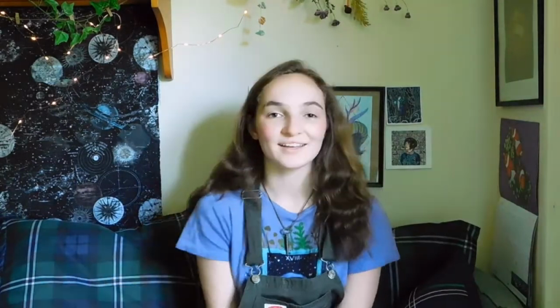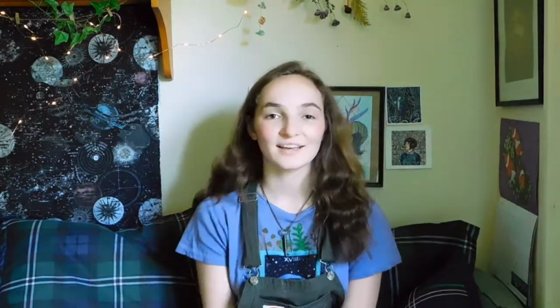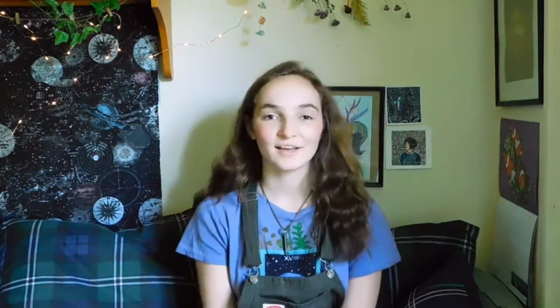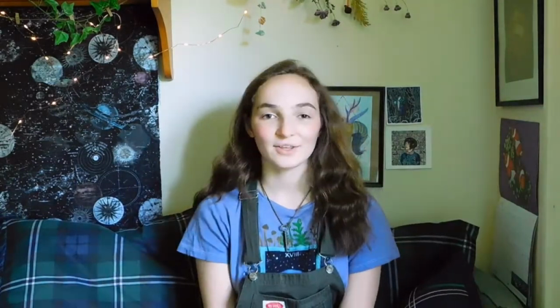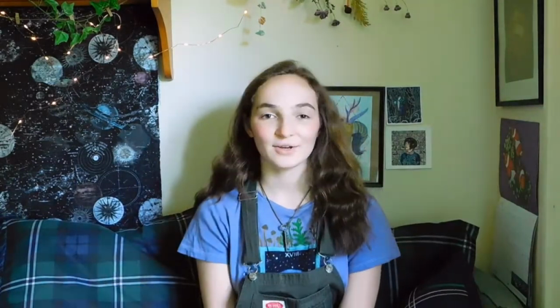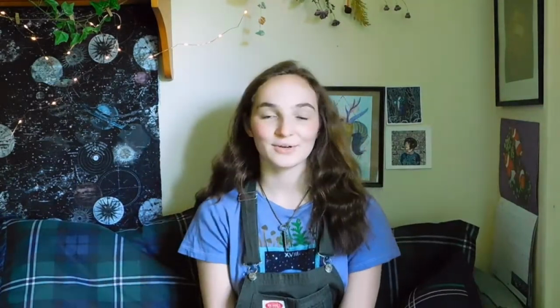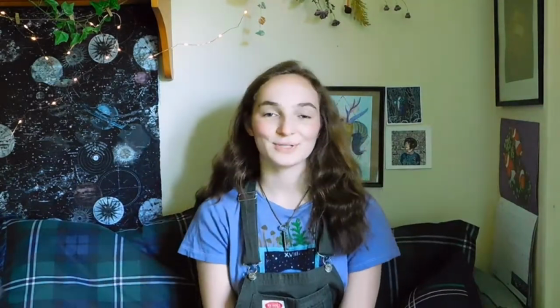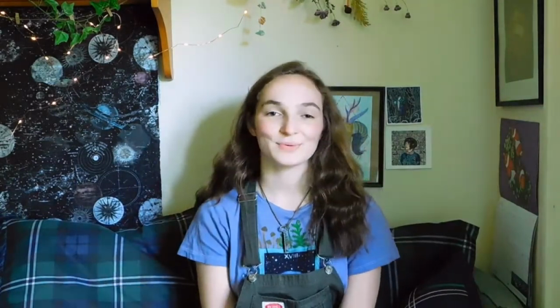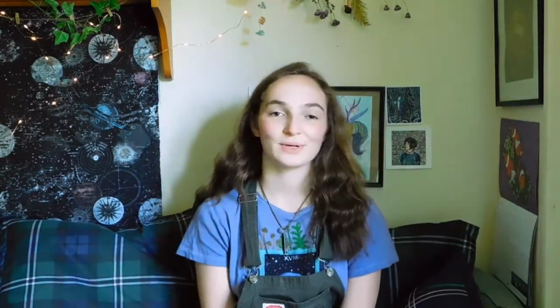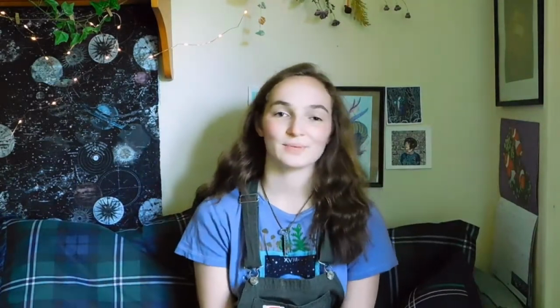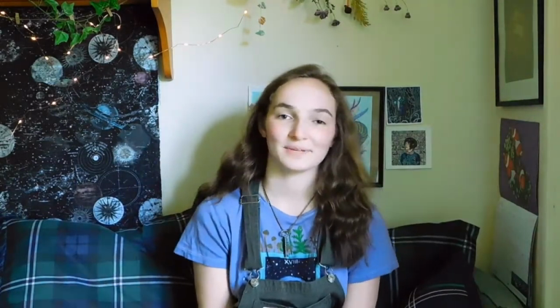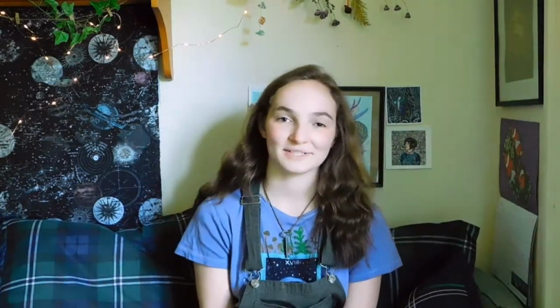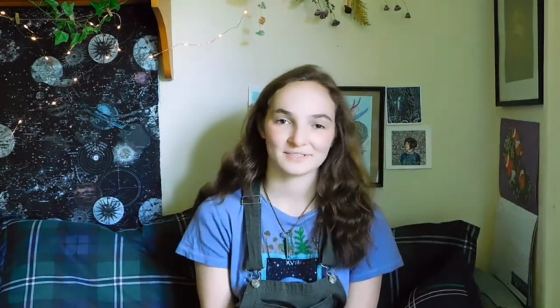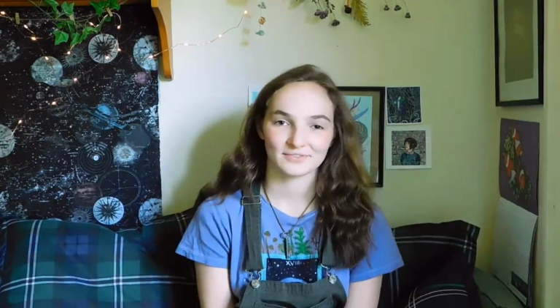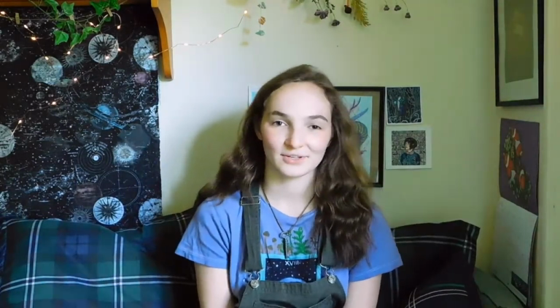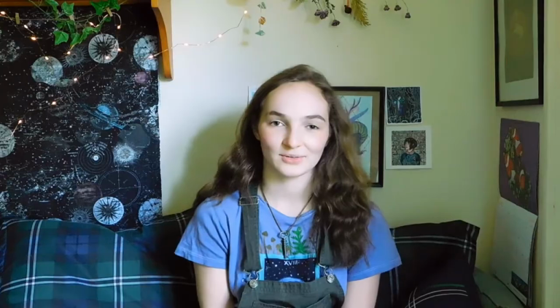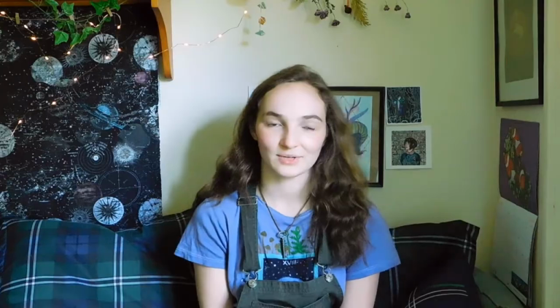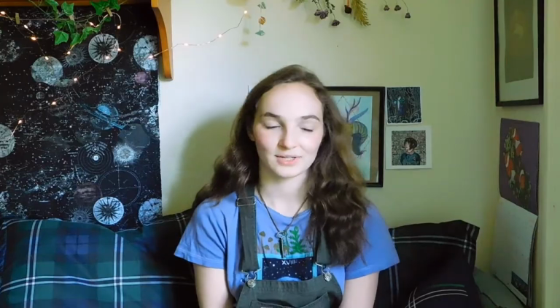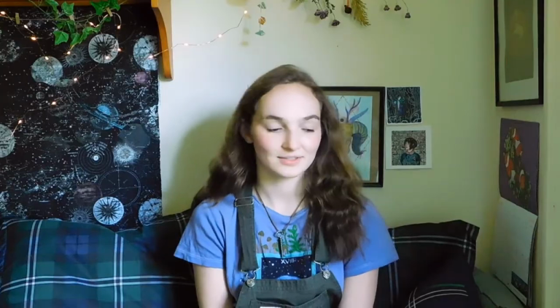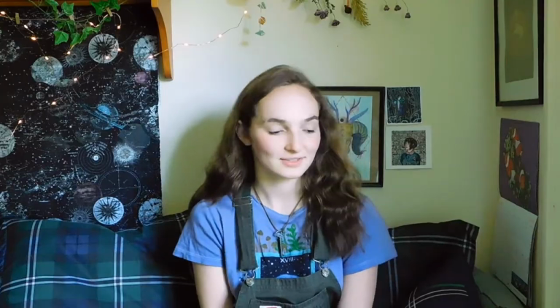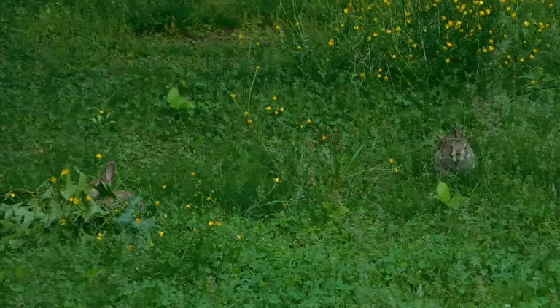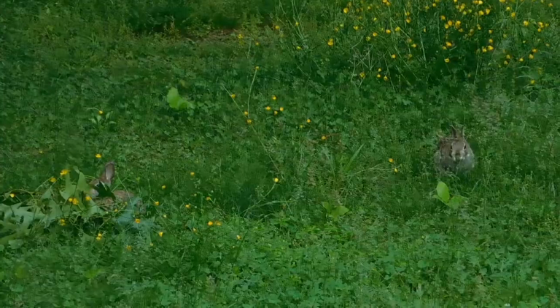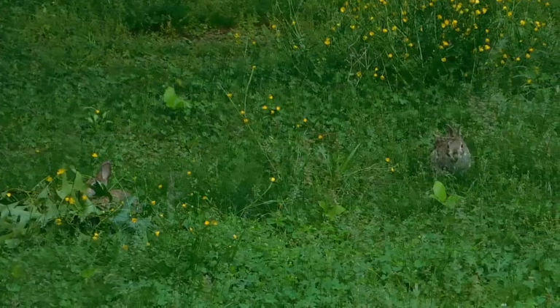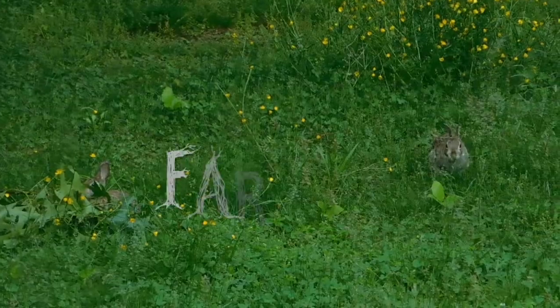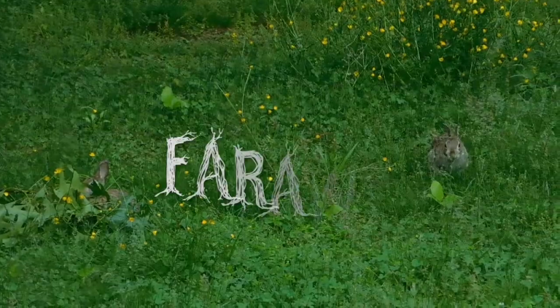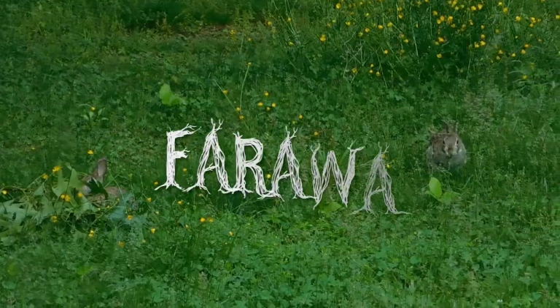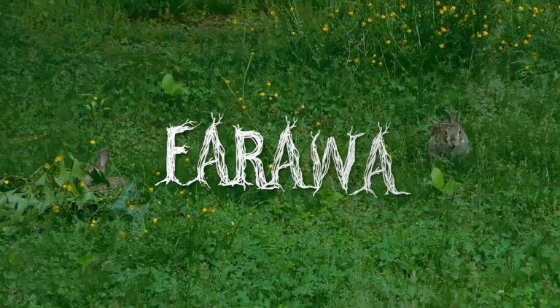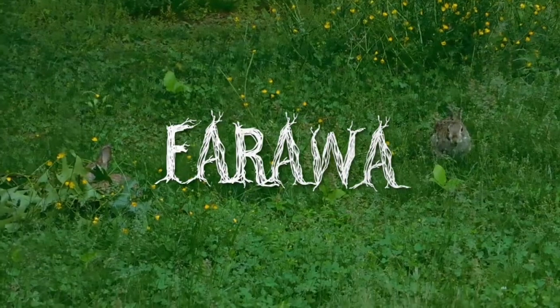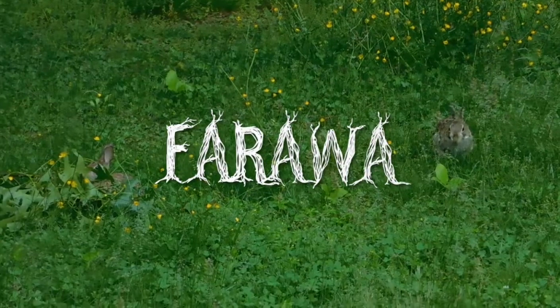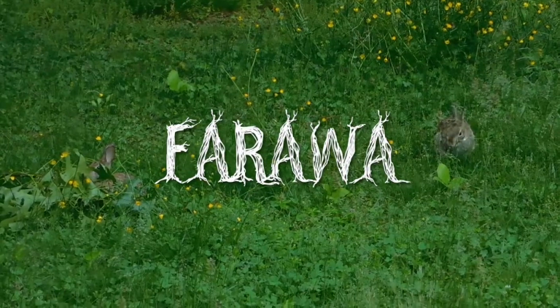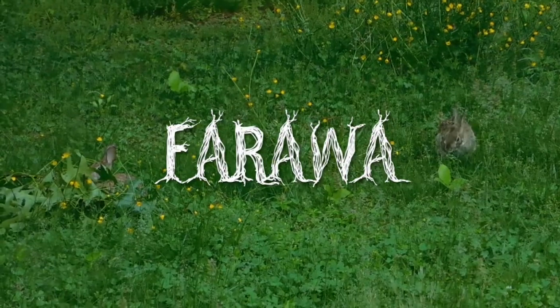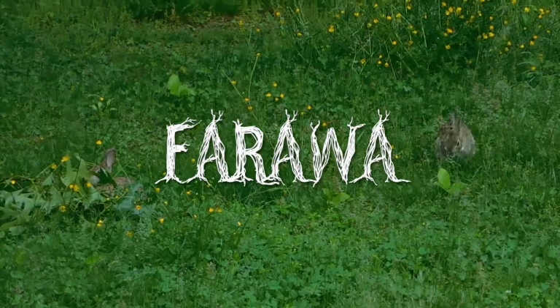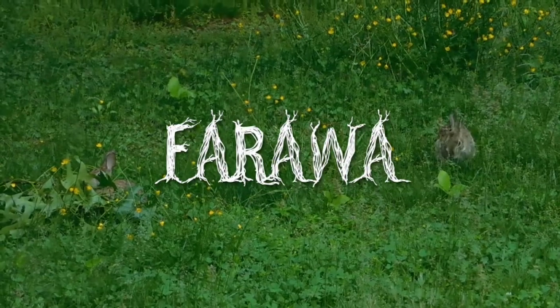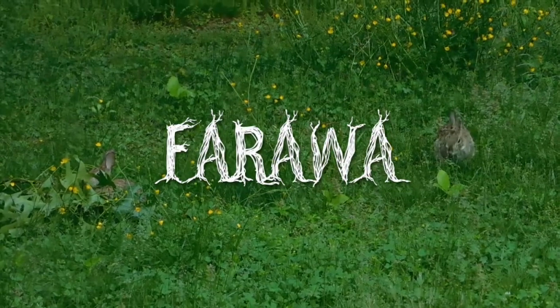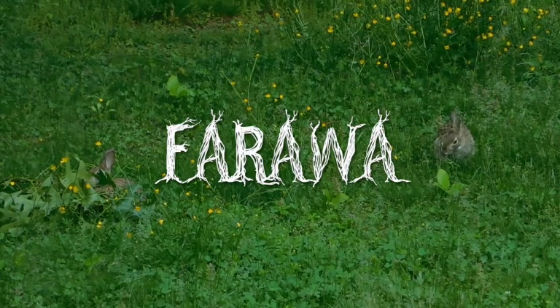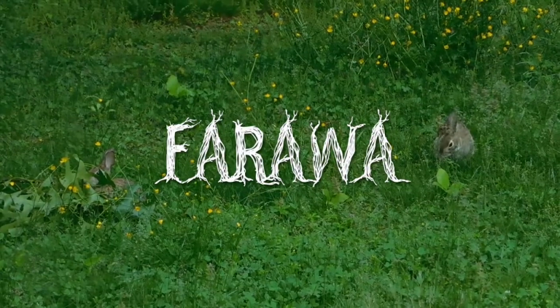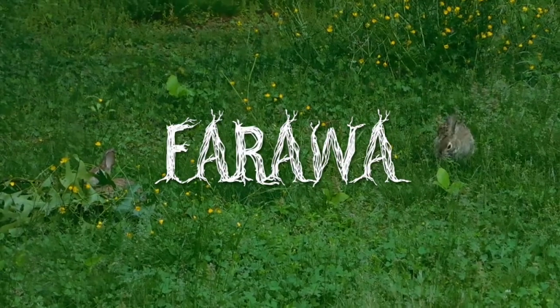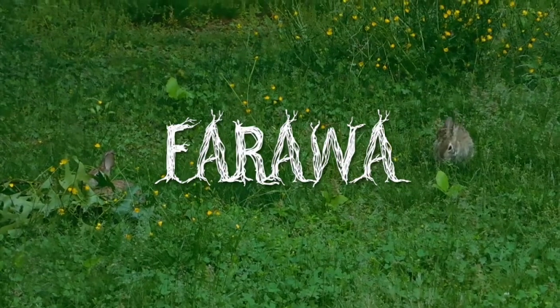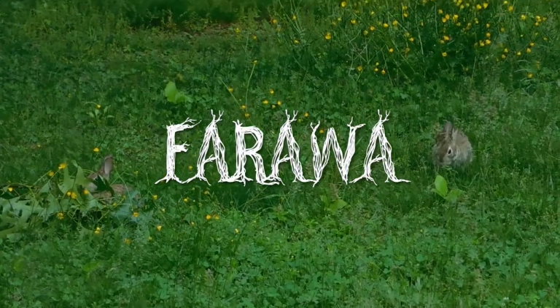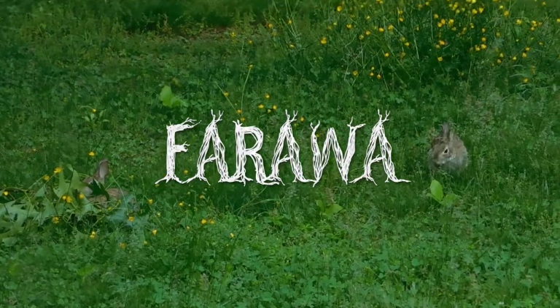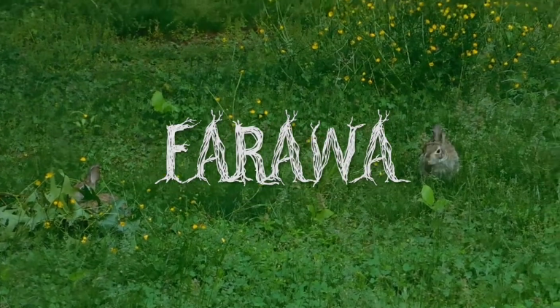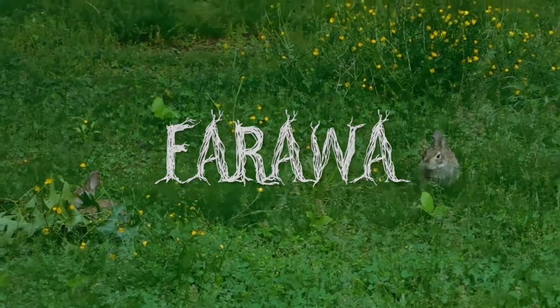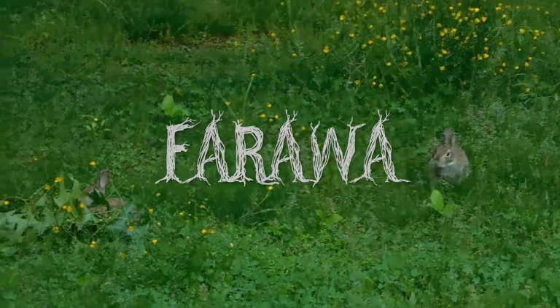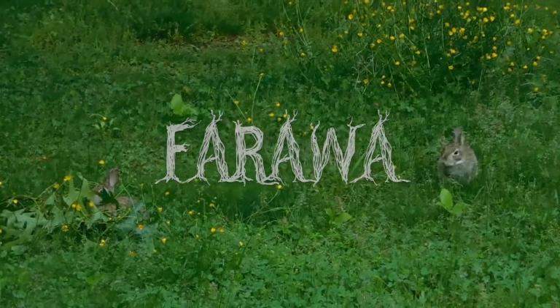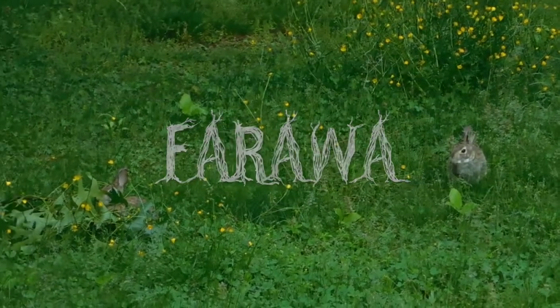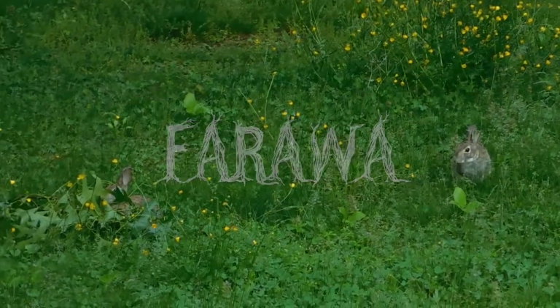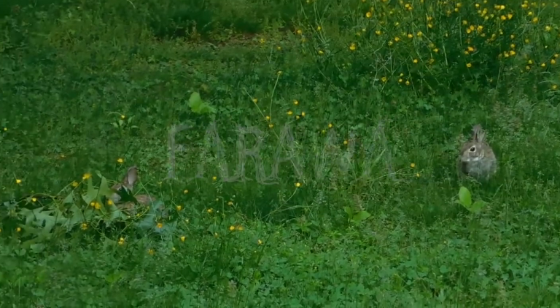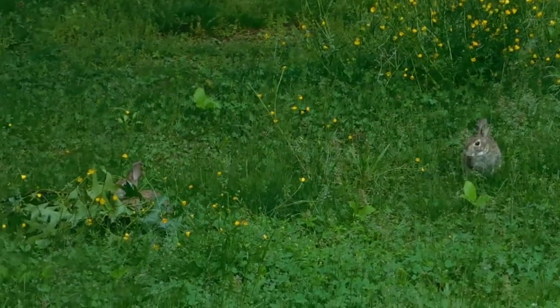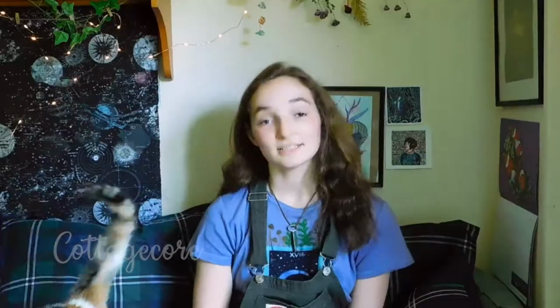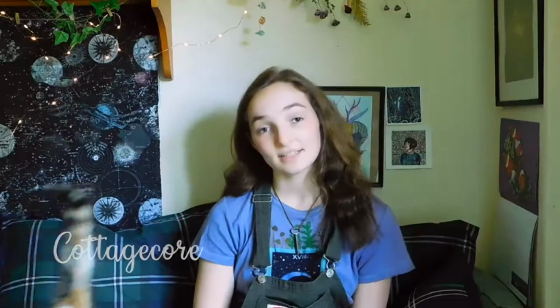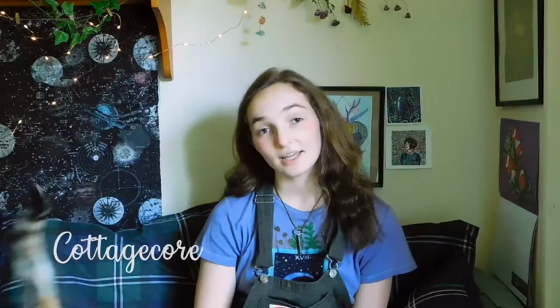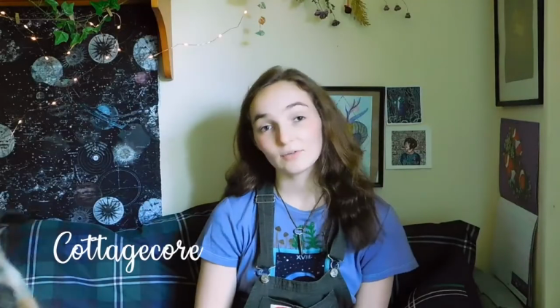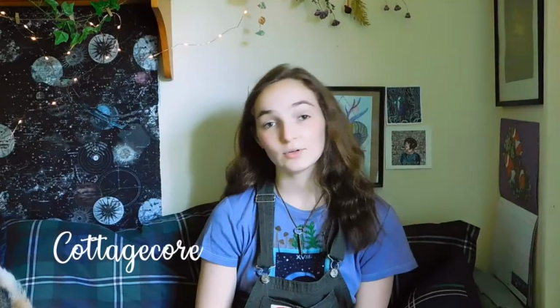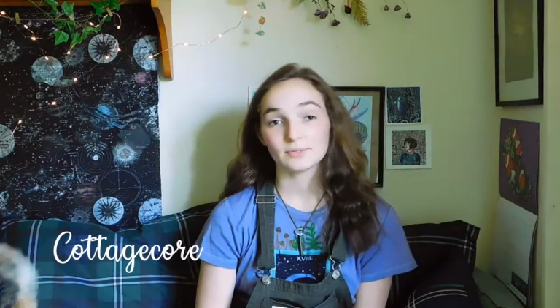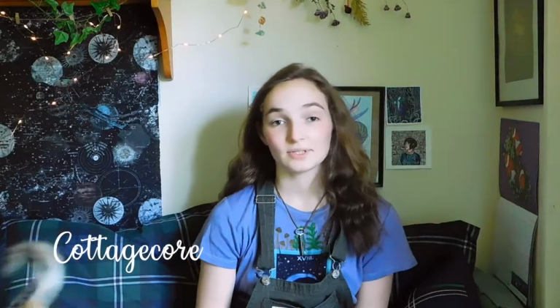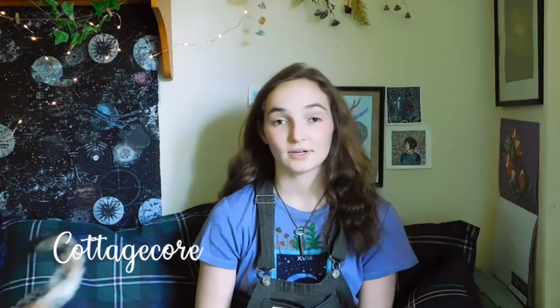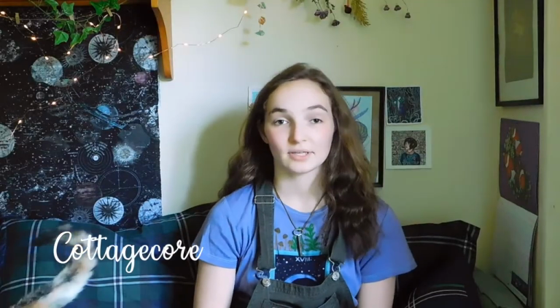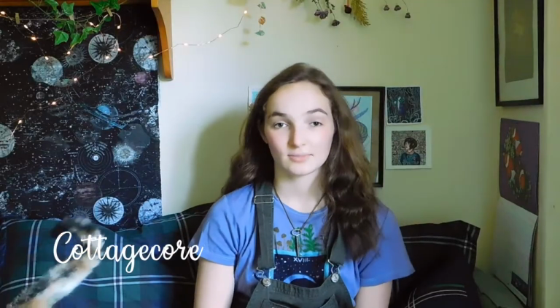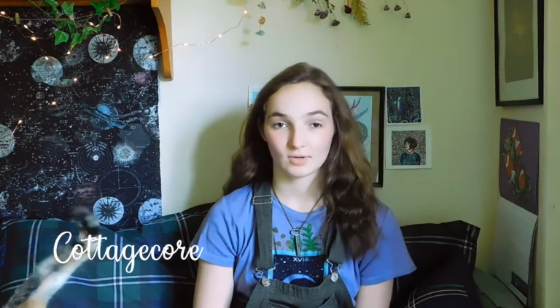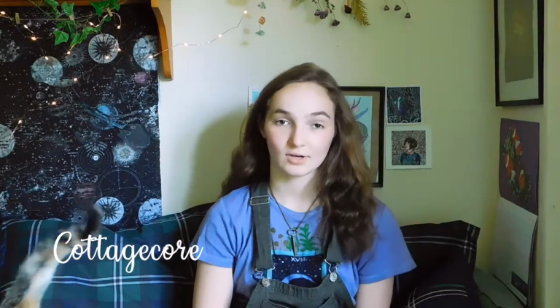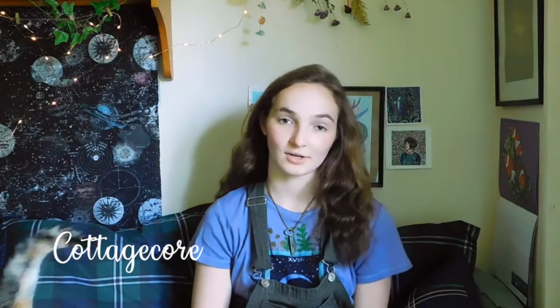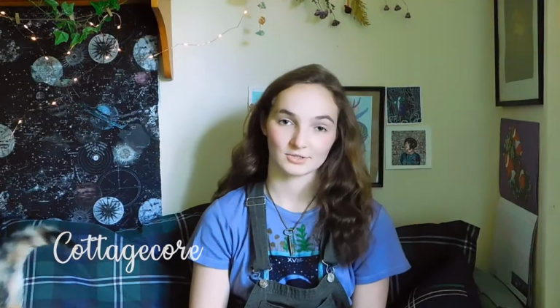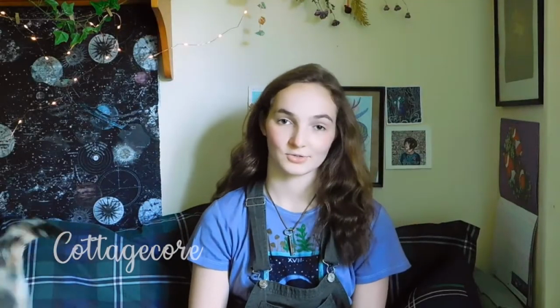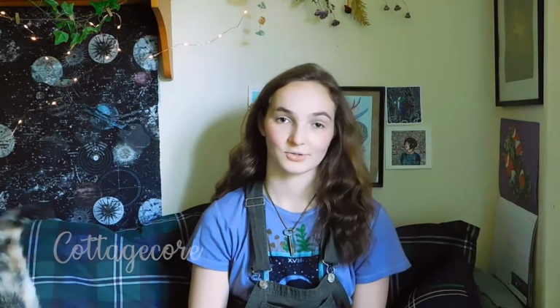Hello and welcome back to Firewall. Today we will be talking about cottagecore.